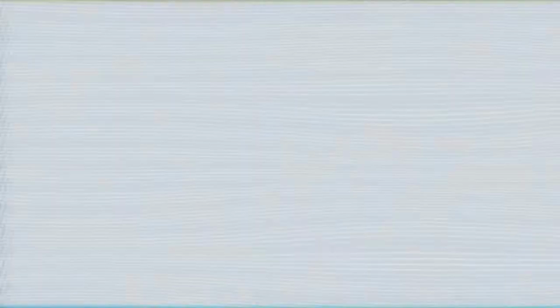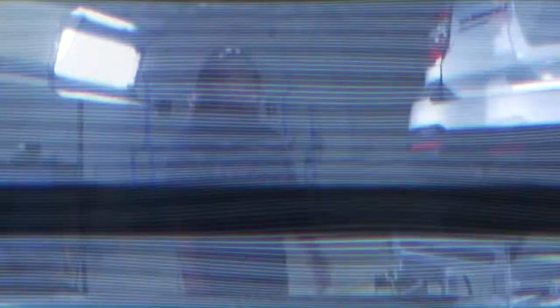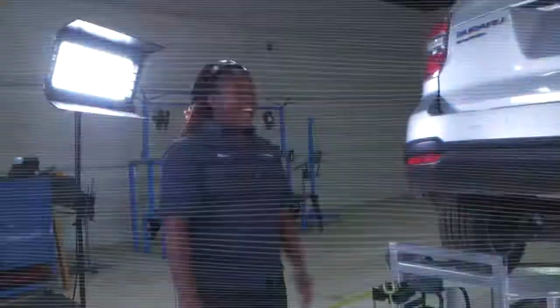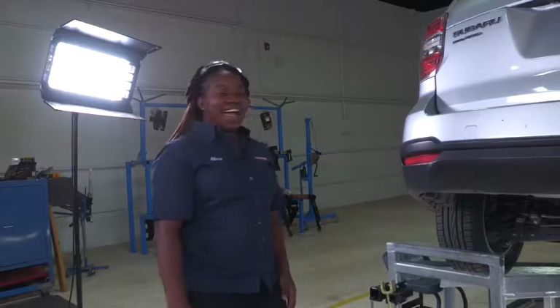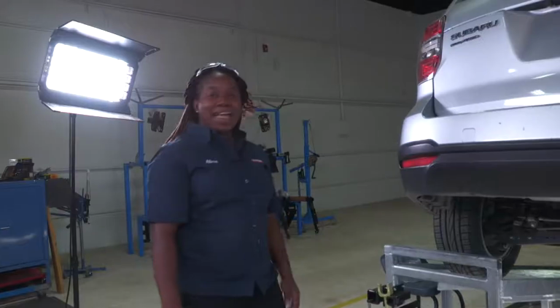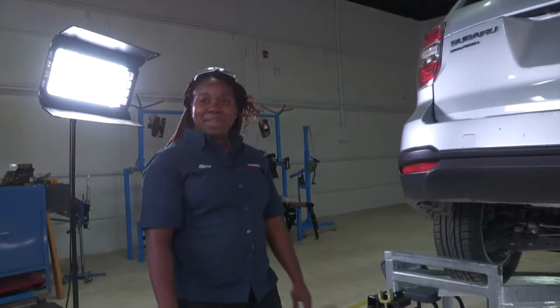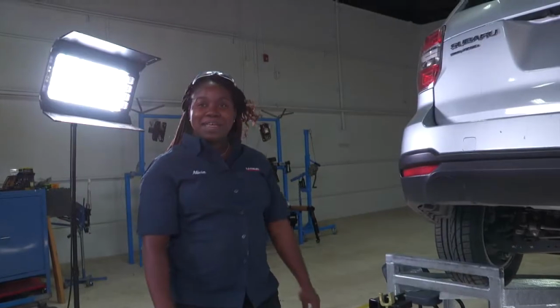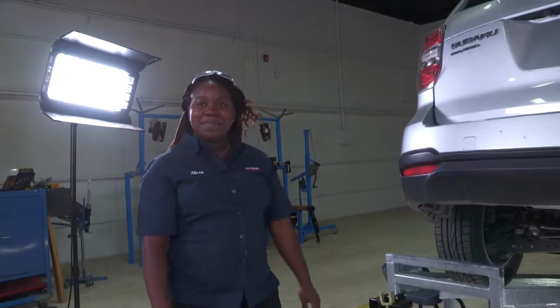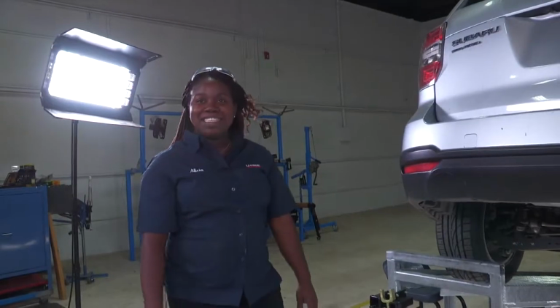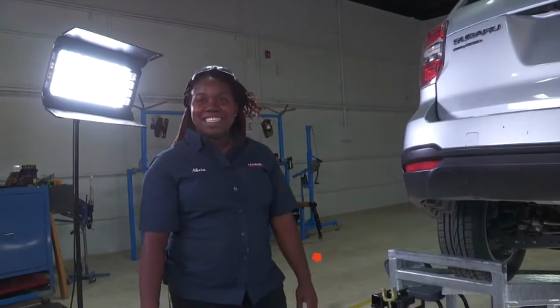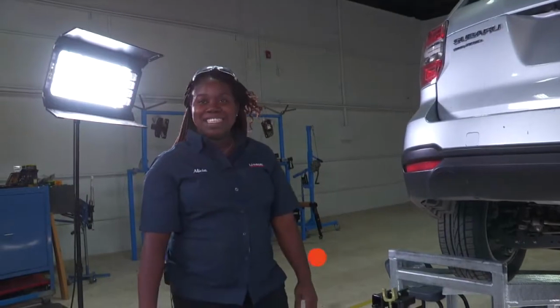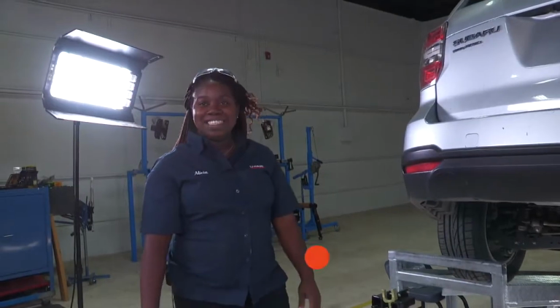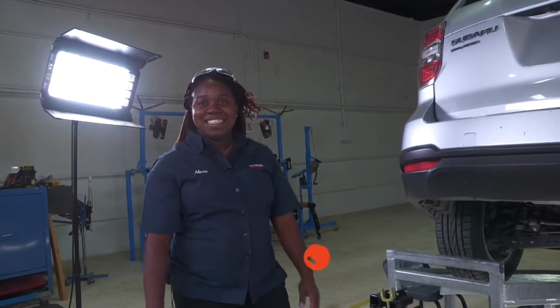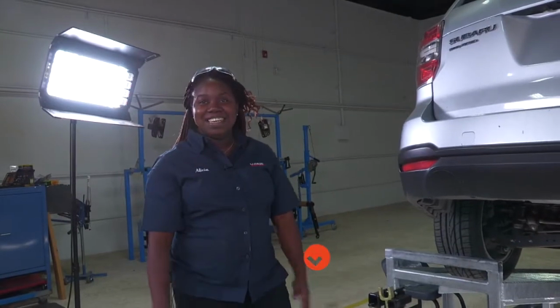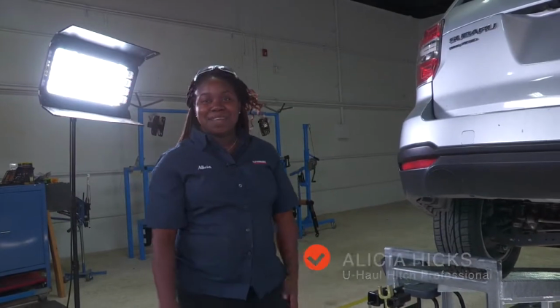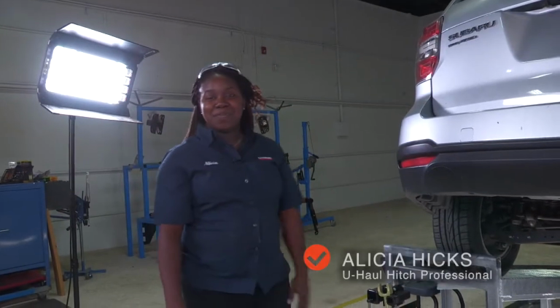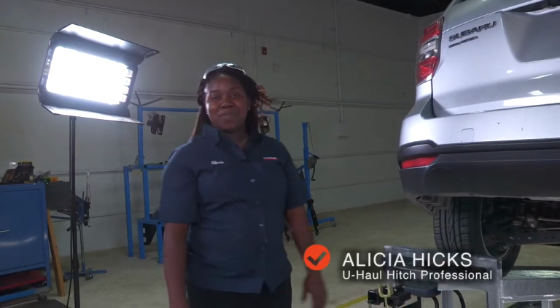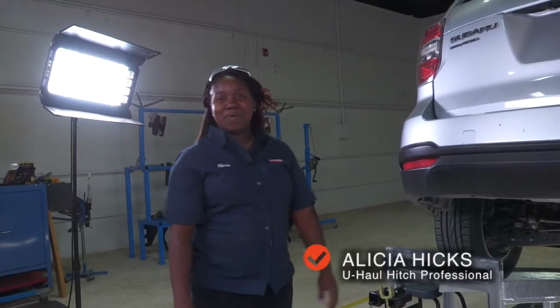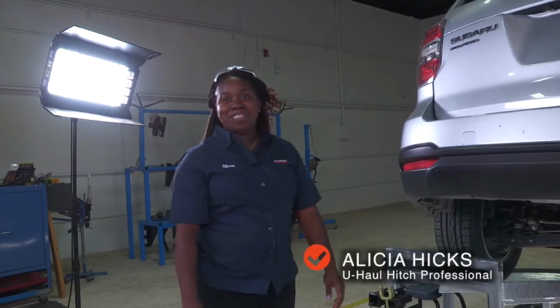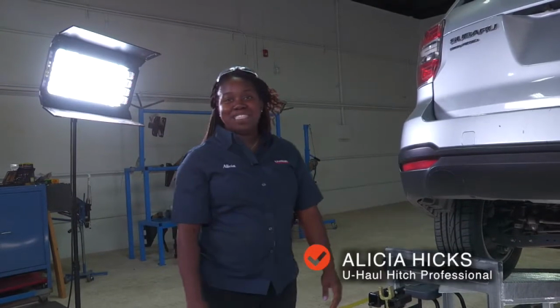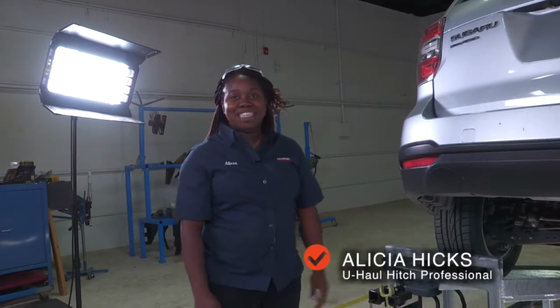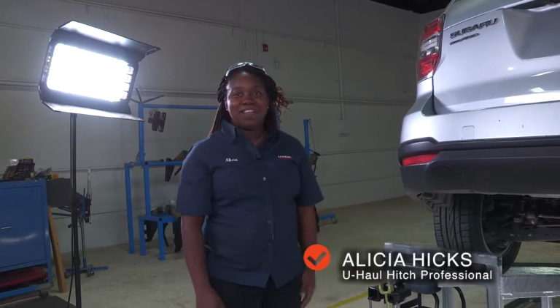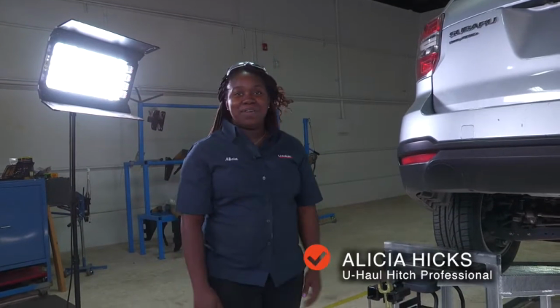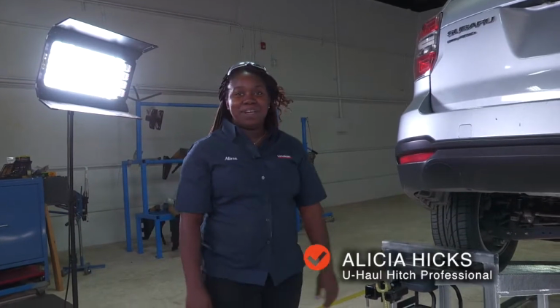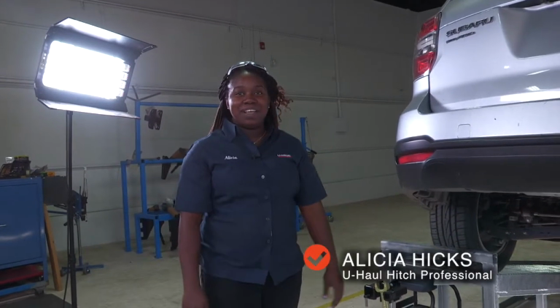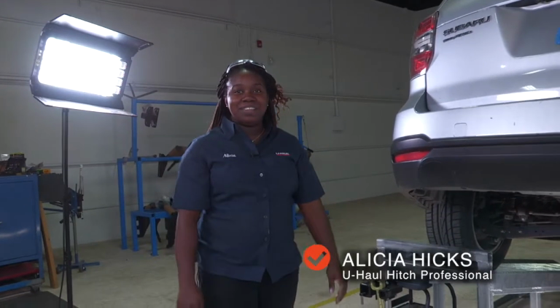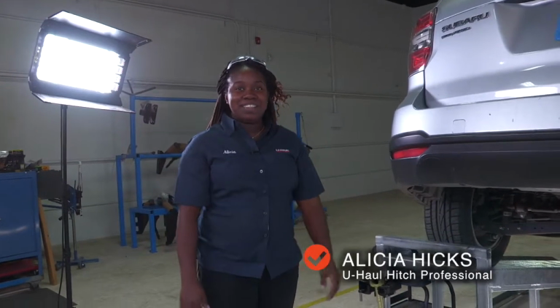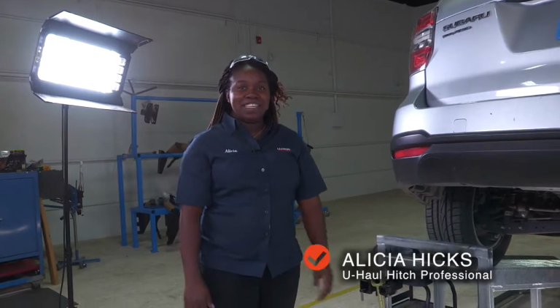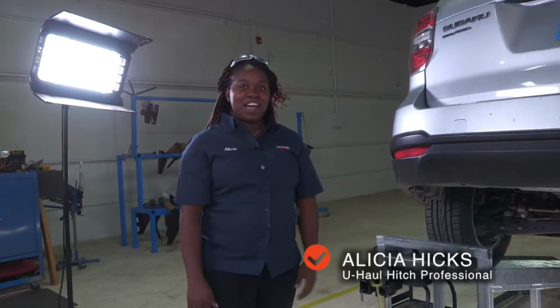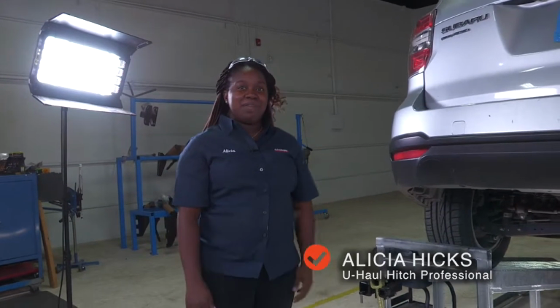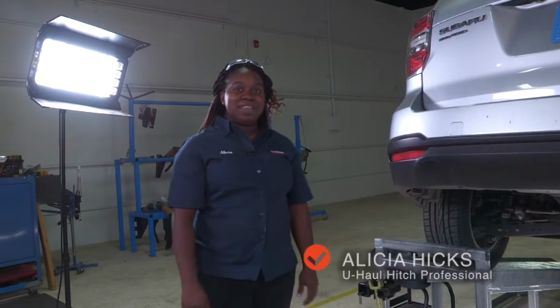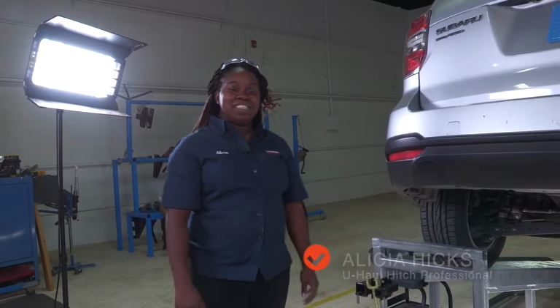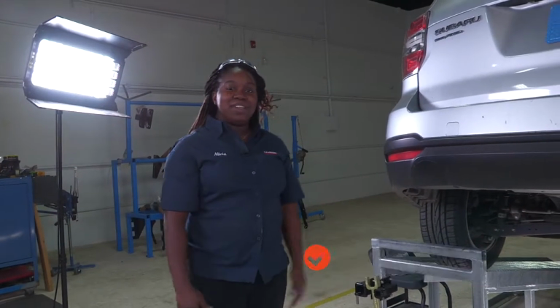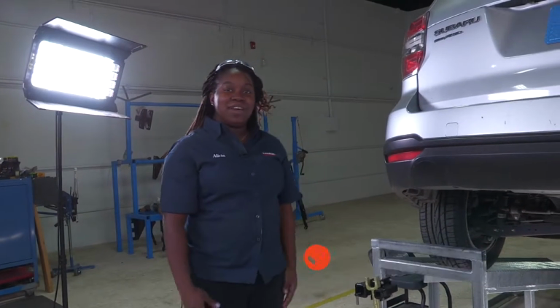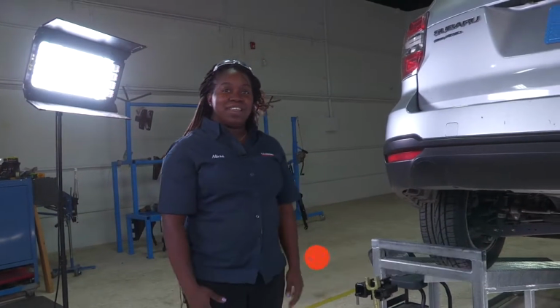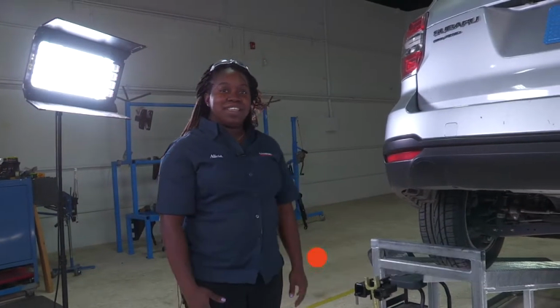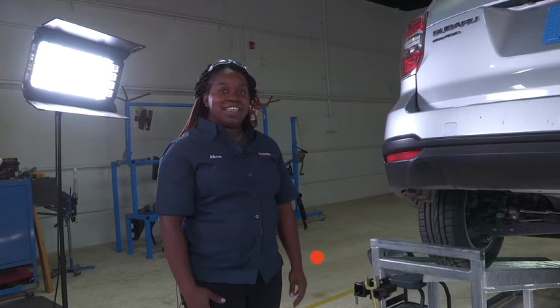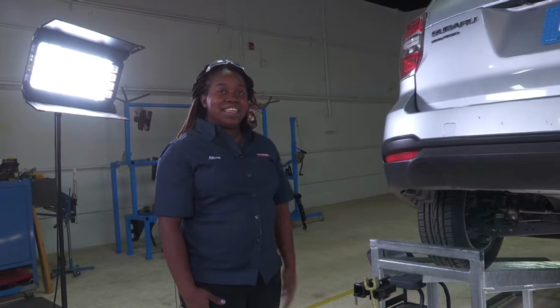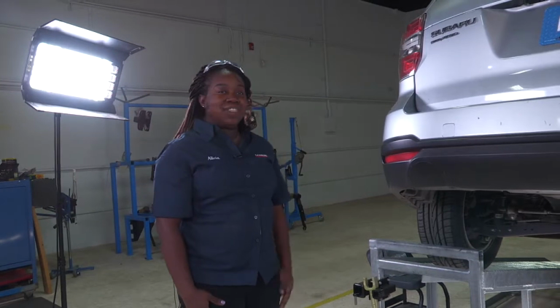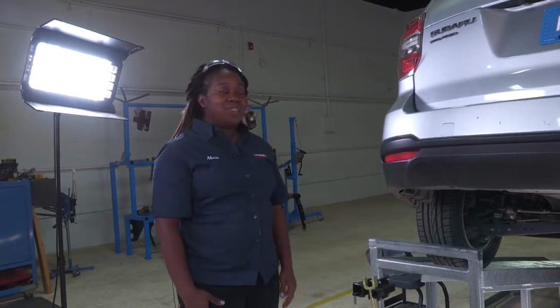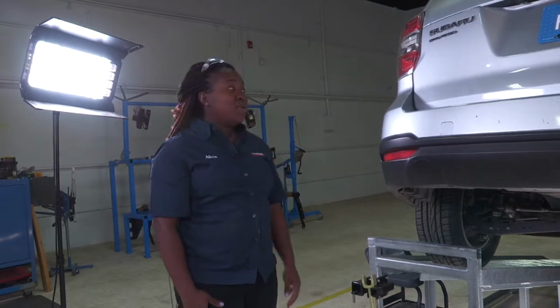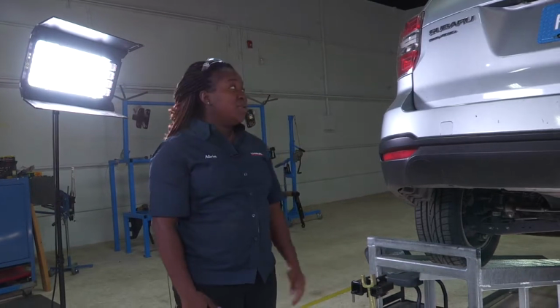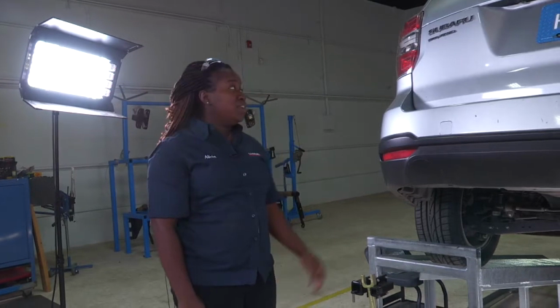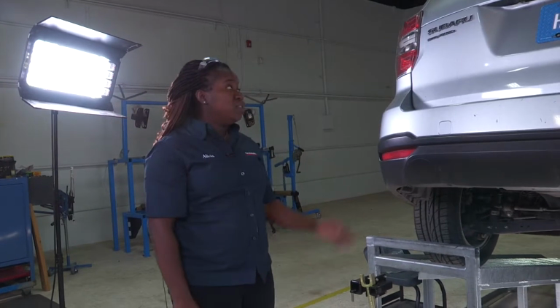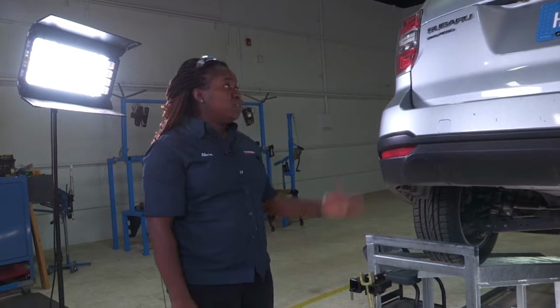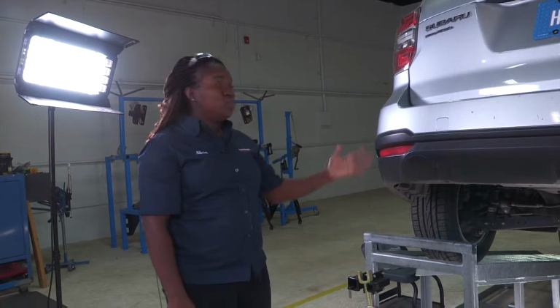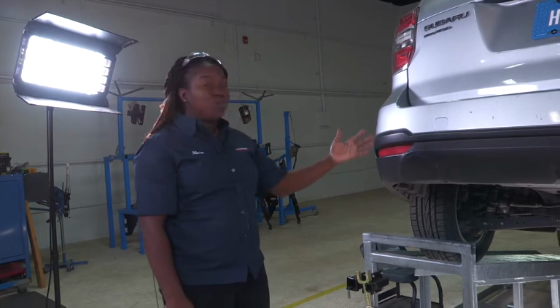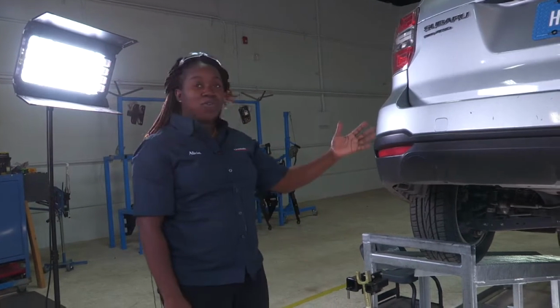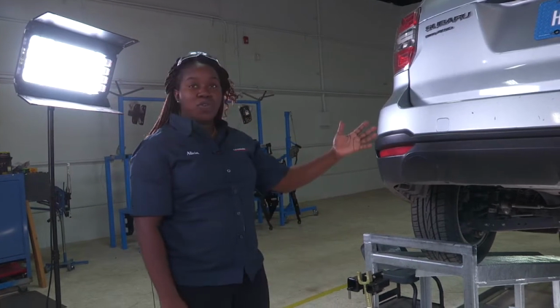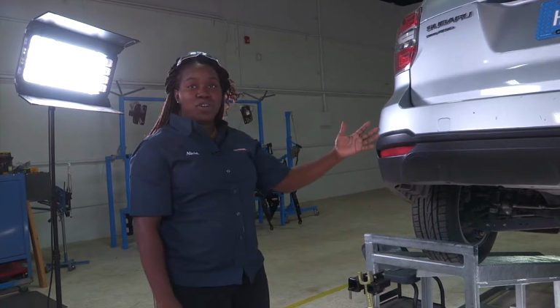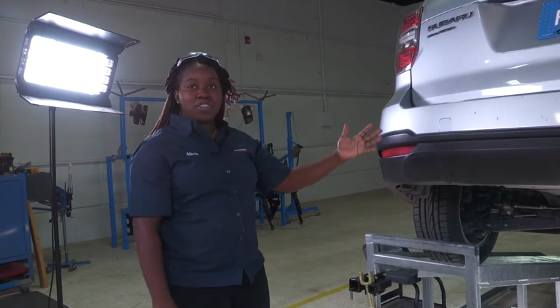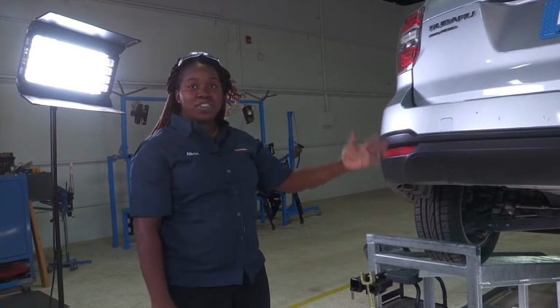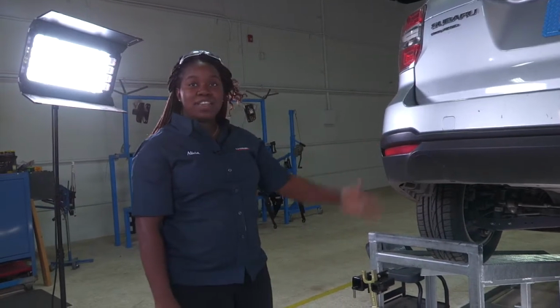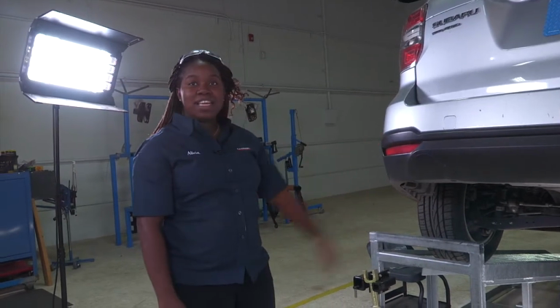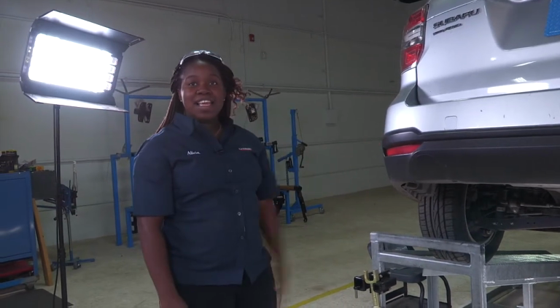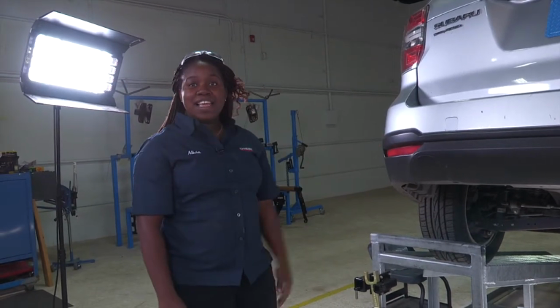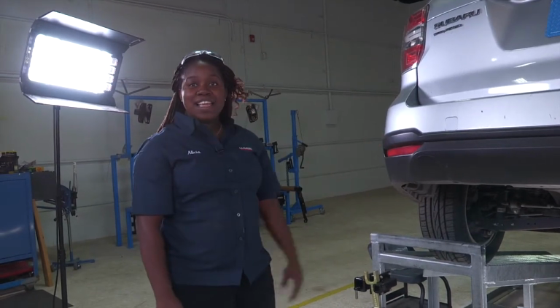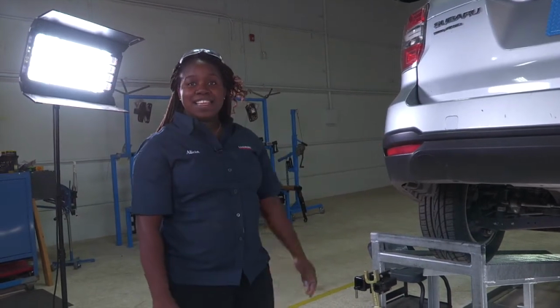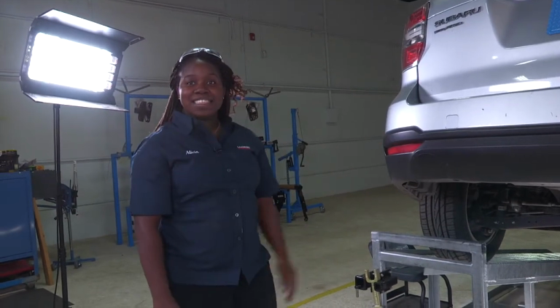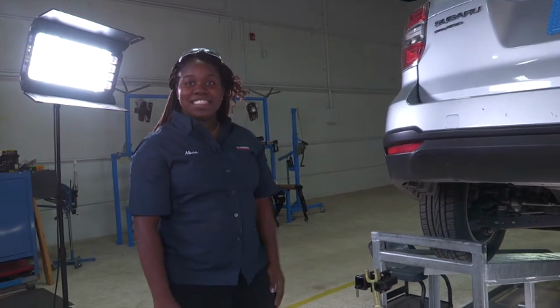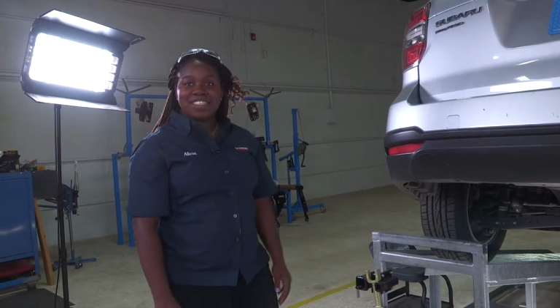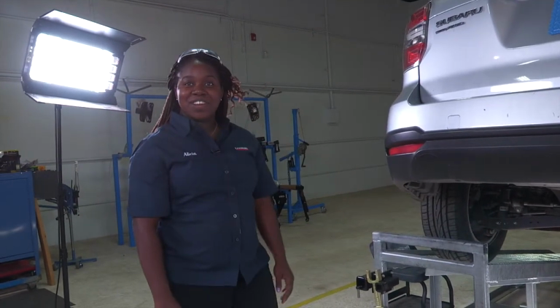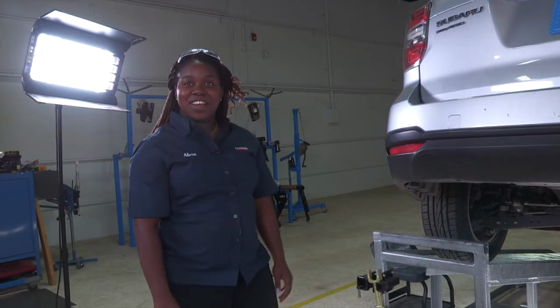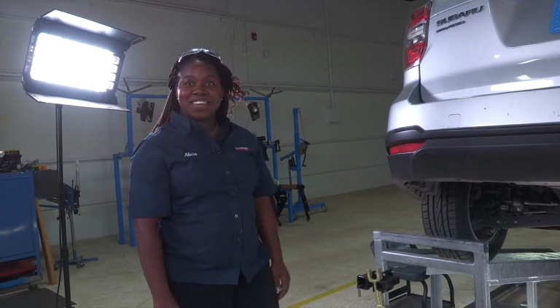Hi, my name is Alicia. I'm from Wilmington, Delaware. Today I'll be installing a hitch on a Subaru Forester. Let's get started.